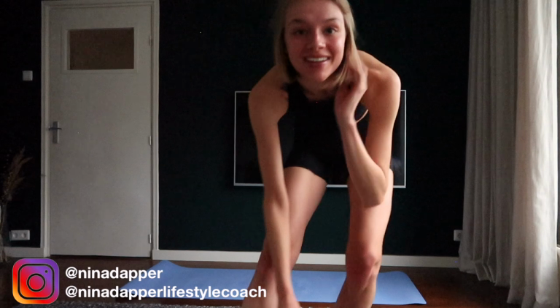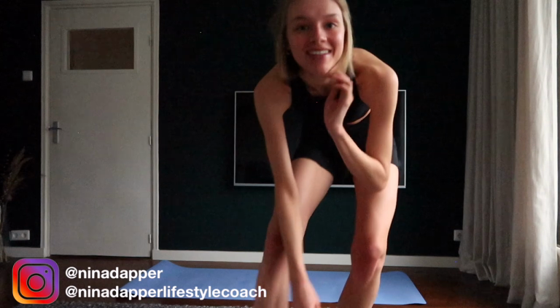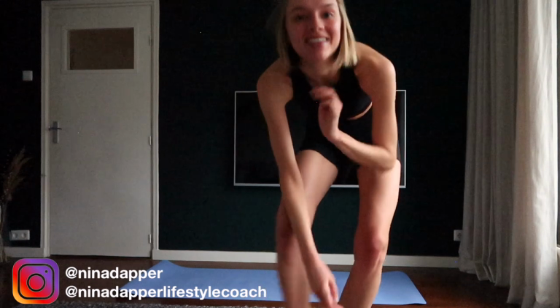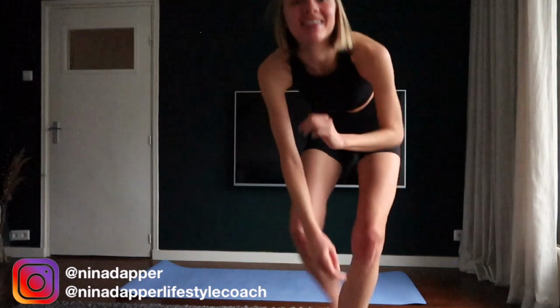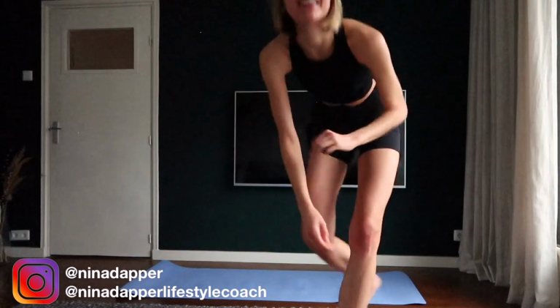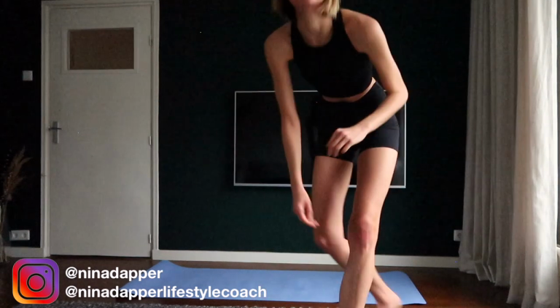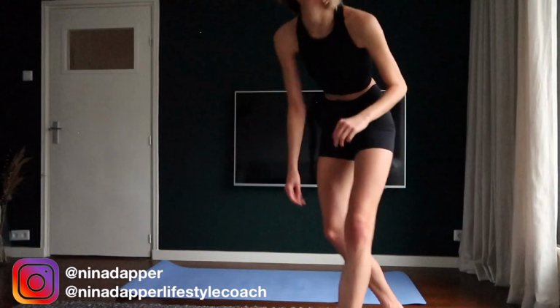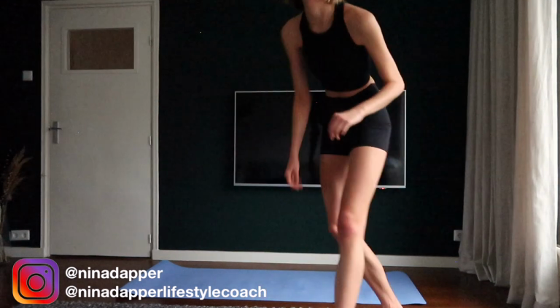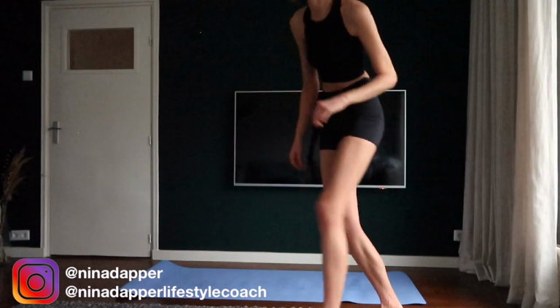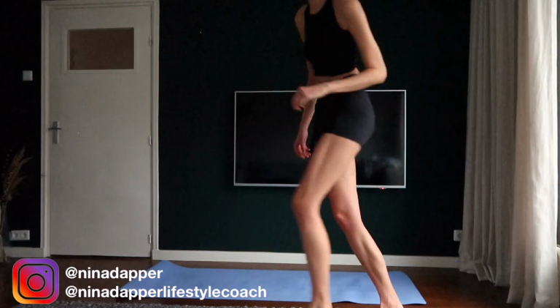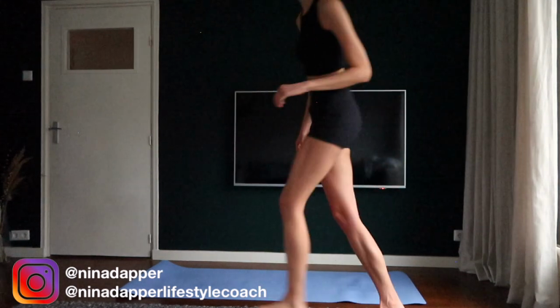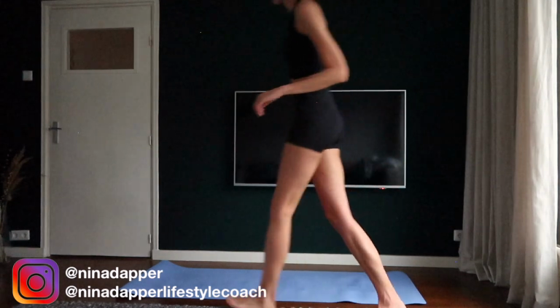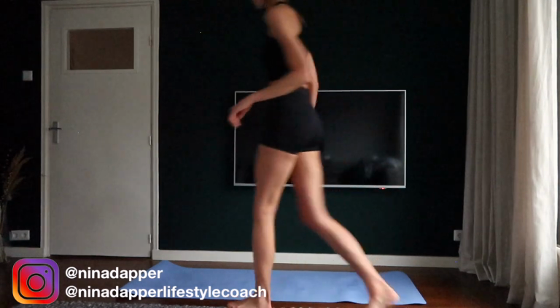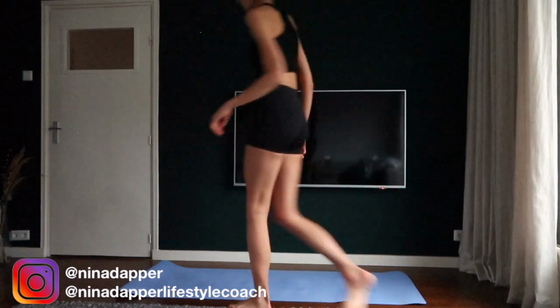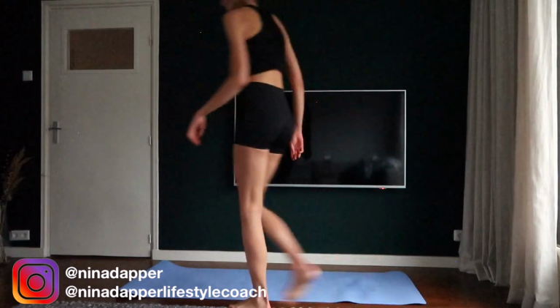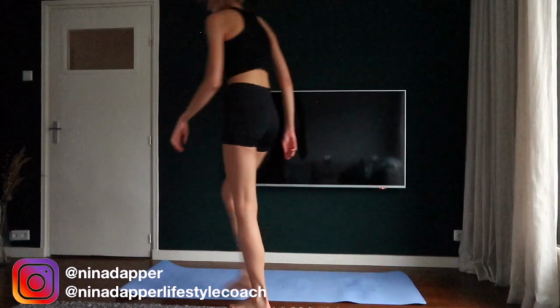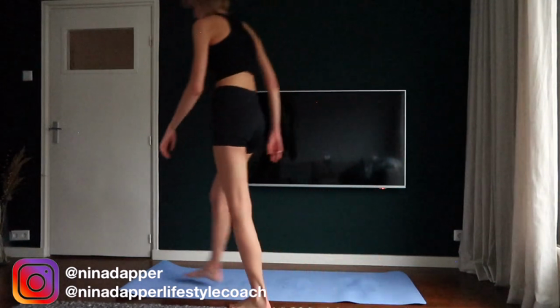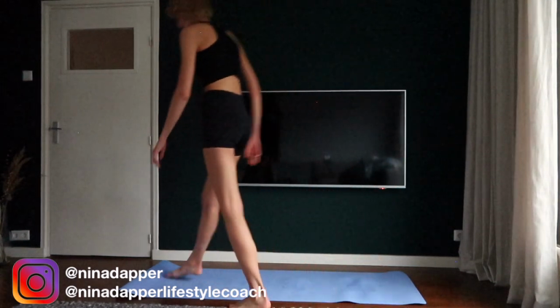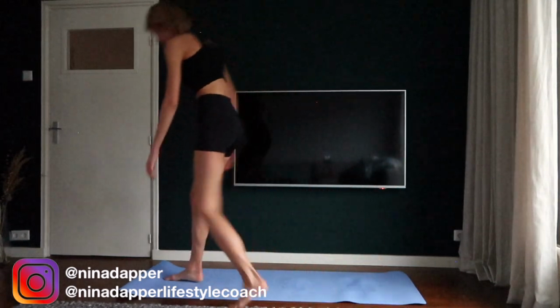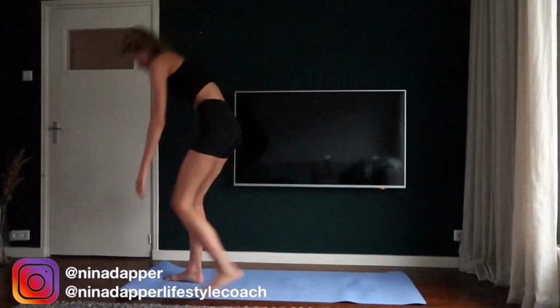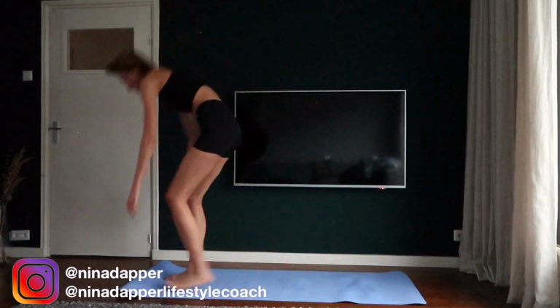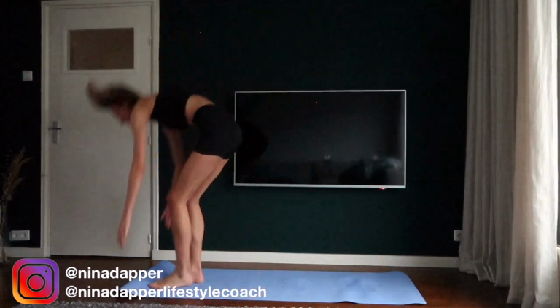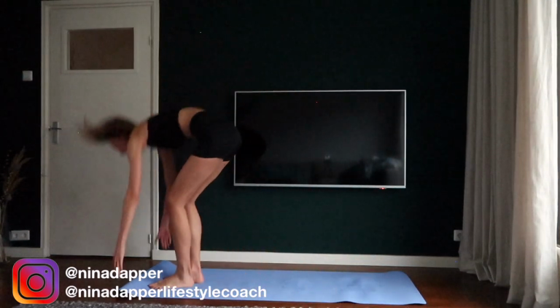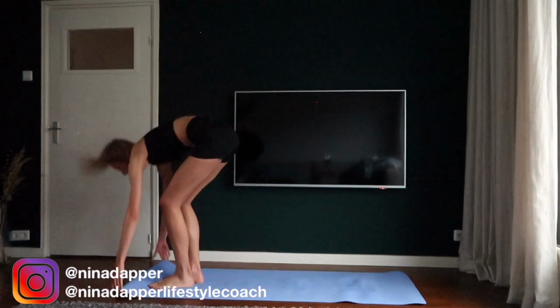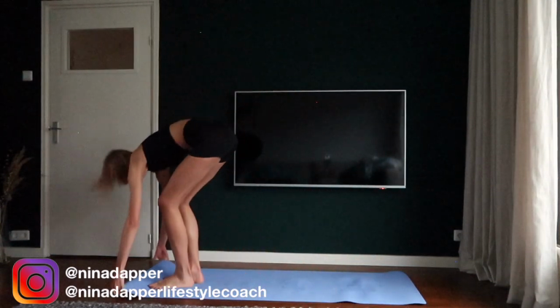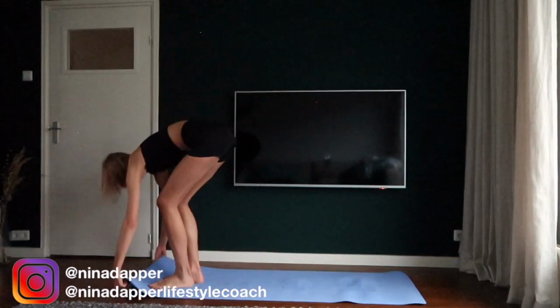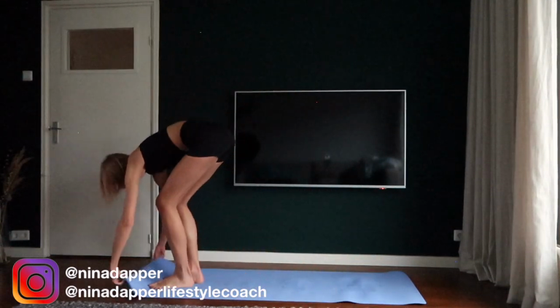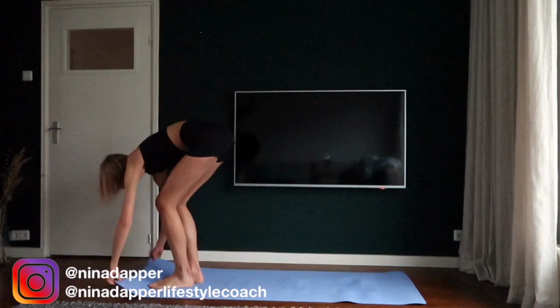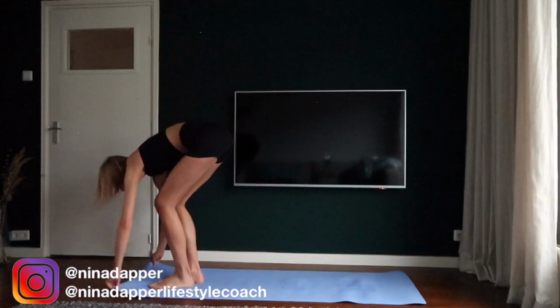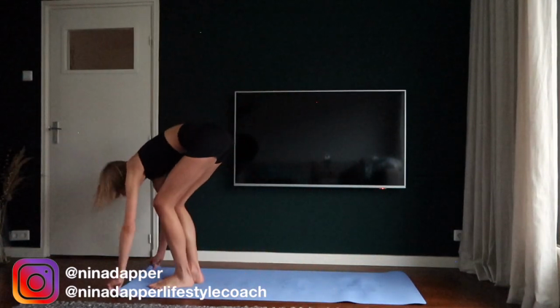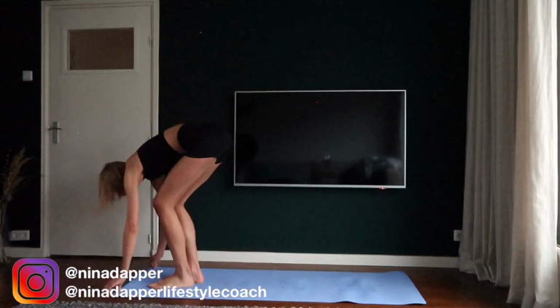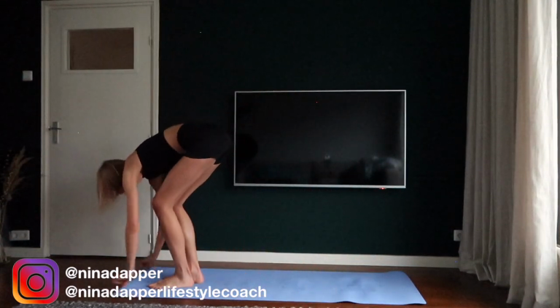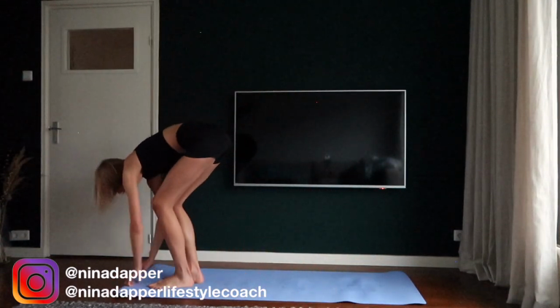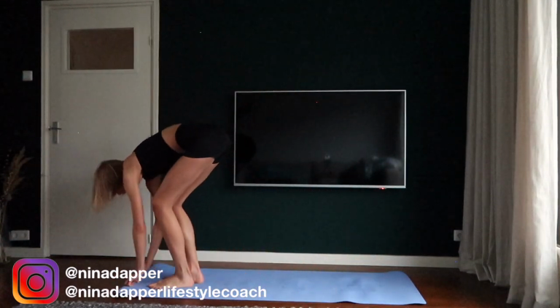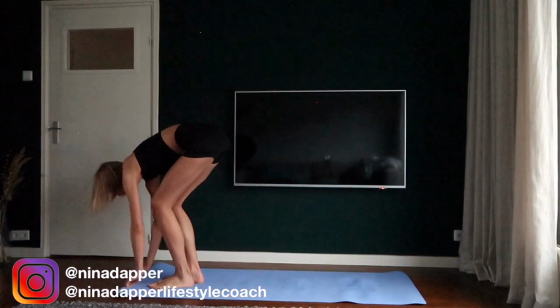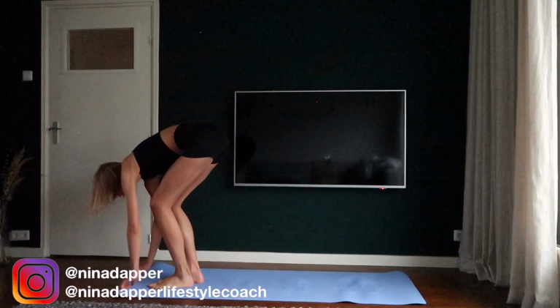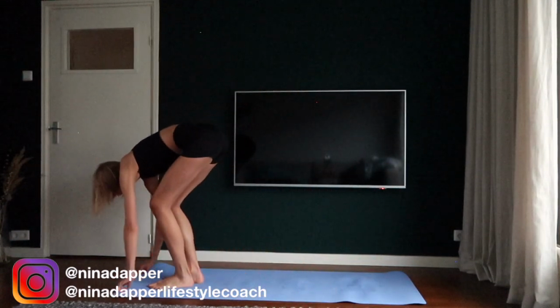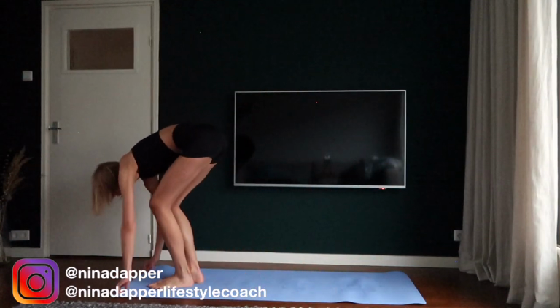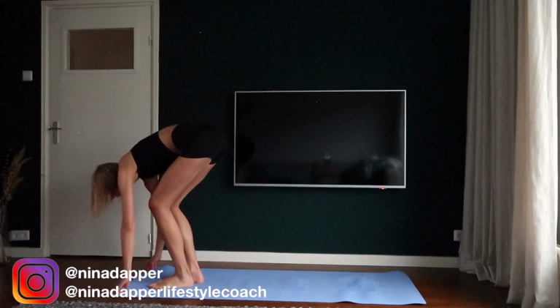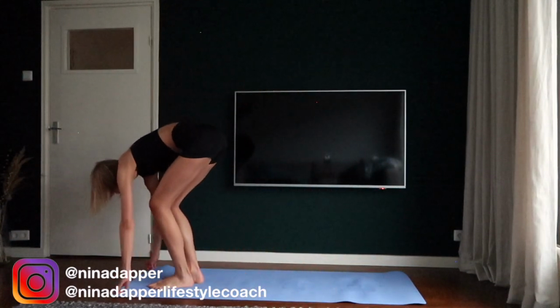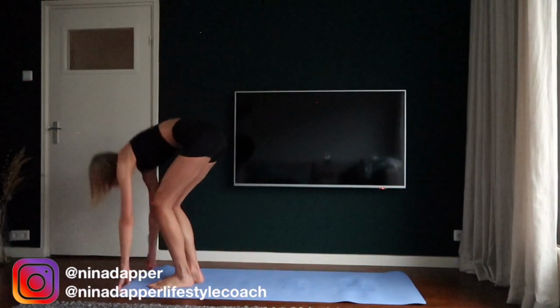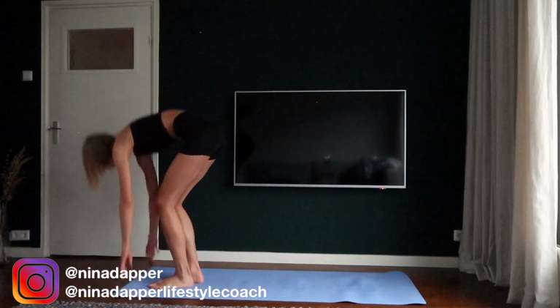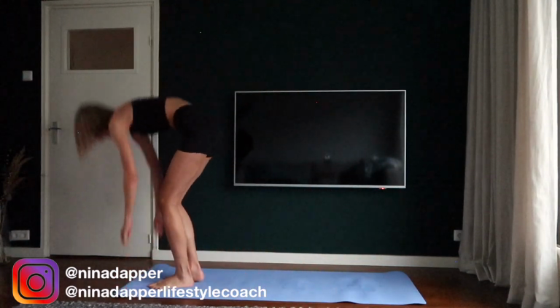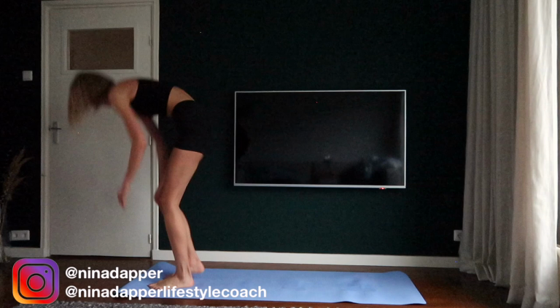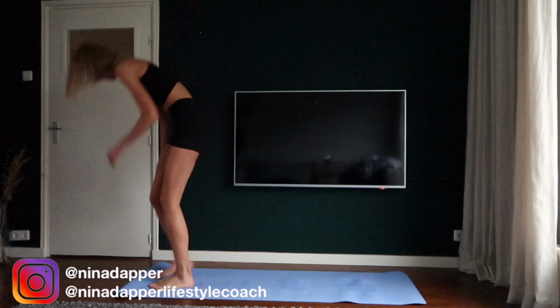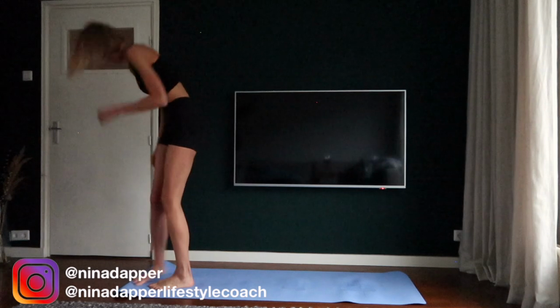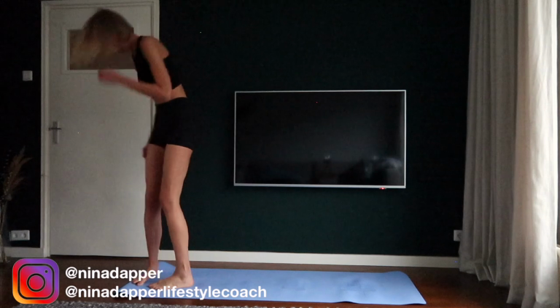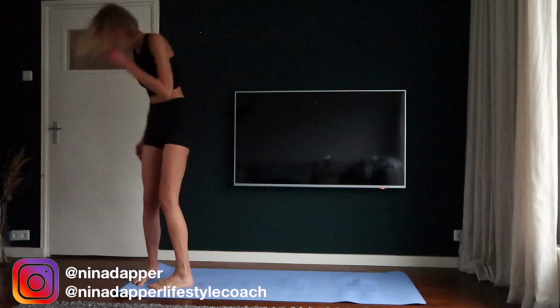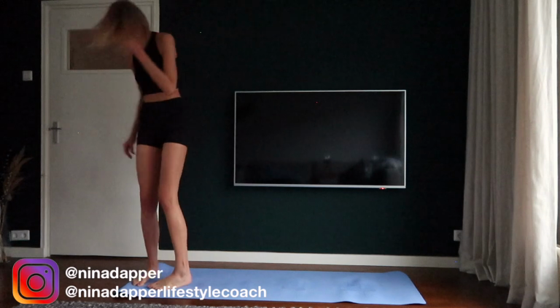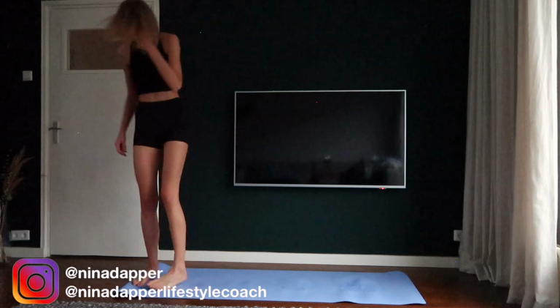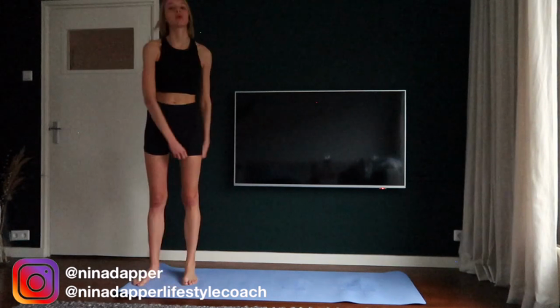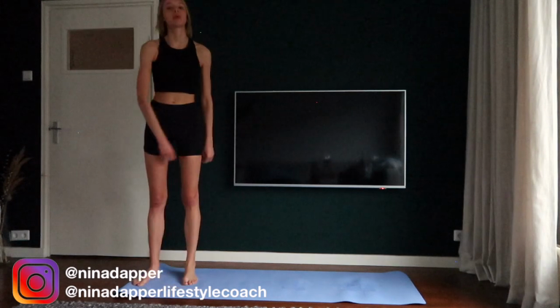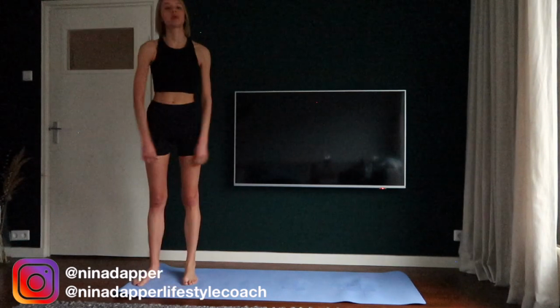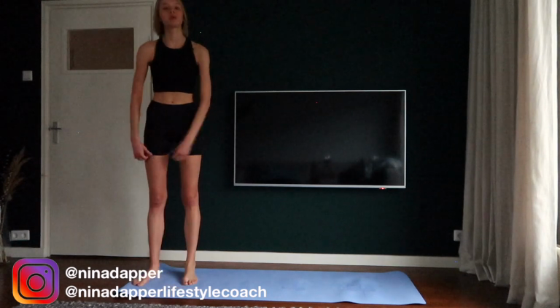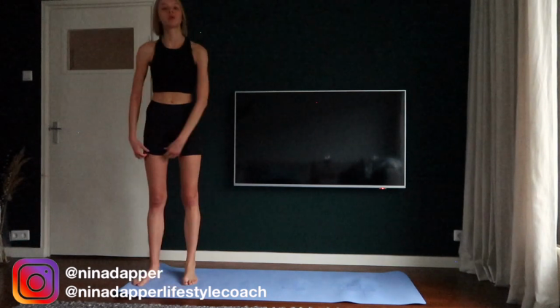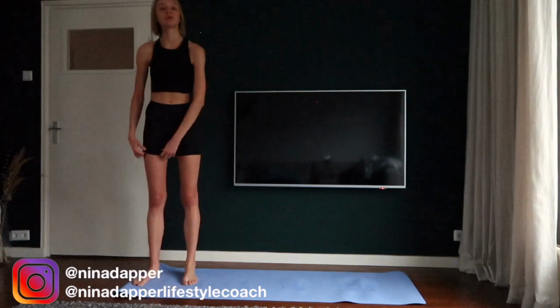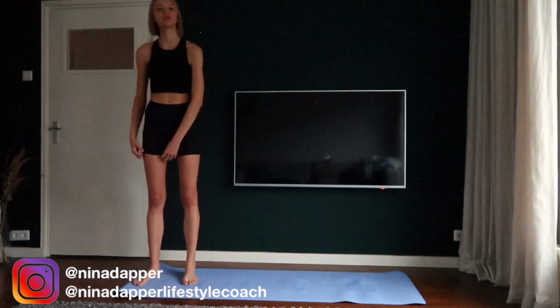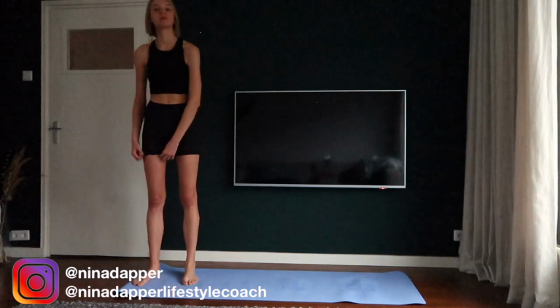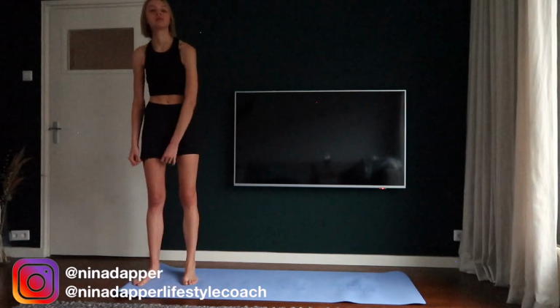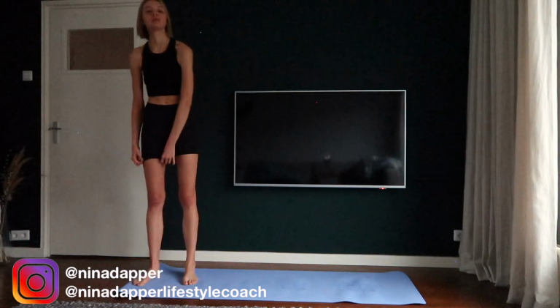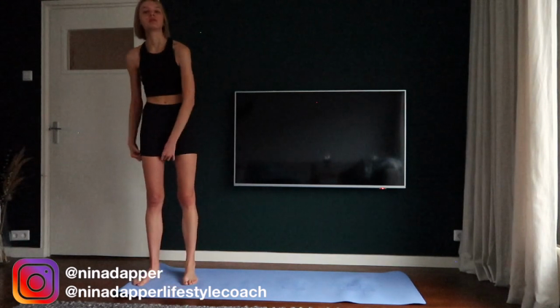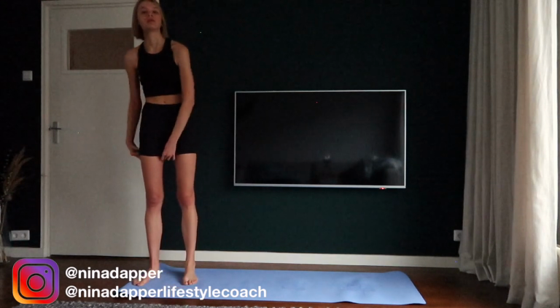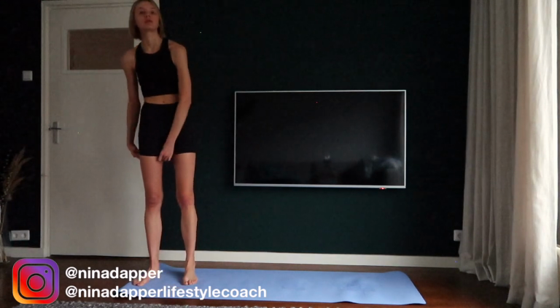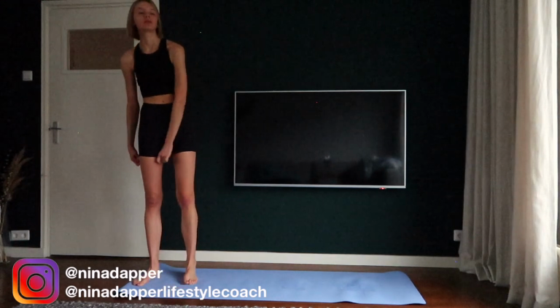Hi everyone and welcome to my newest workout video. This is a full body Pilates workout video.